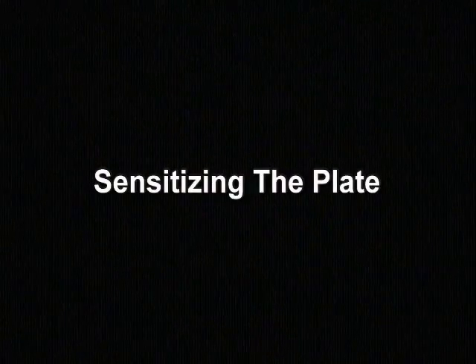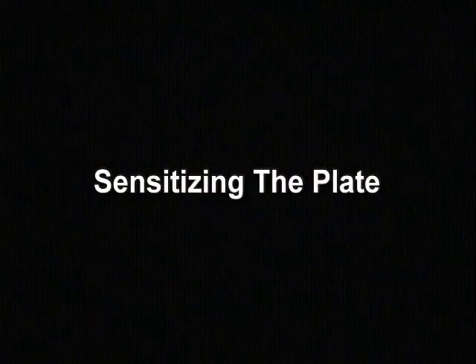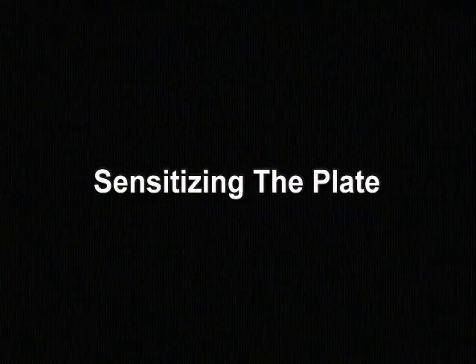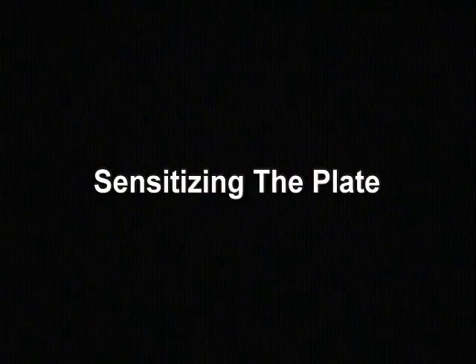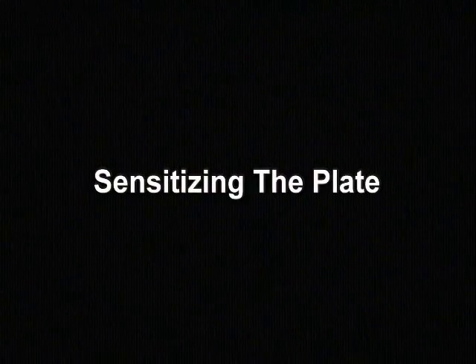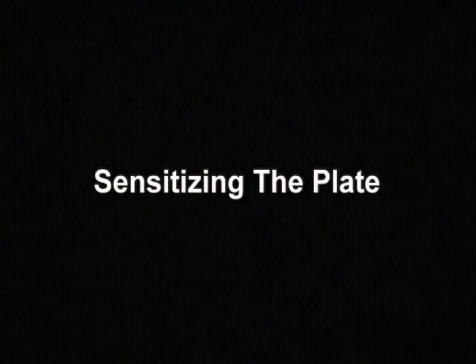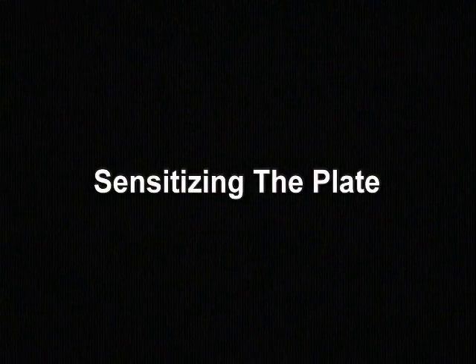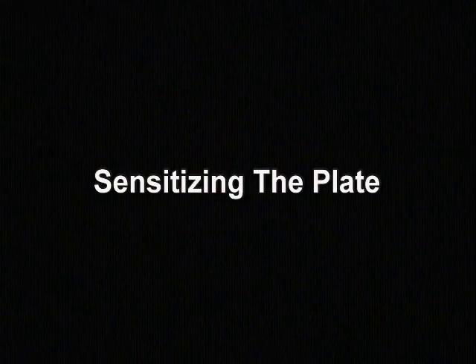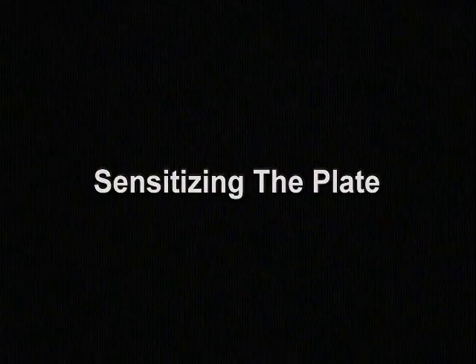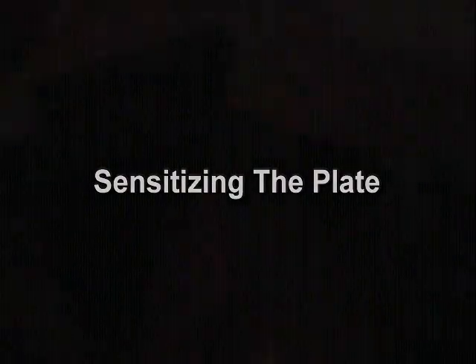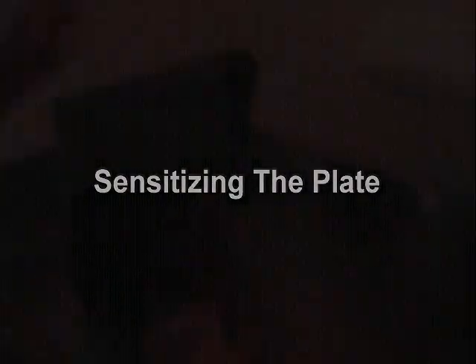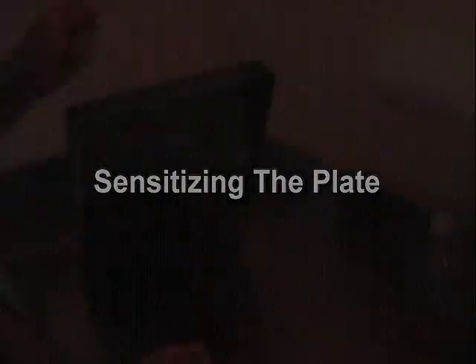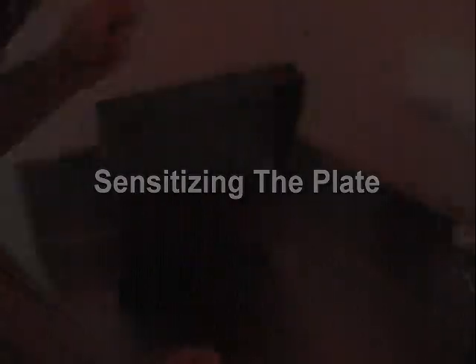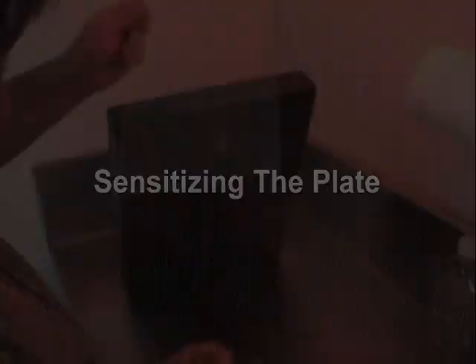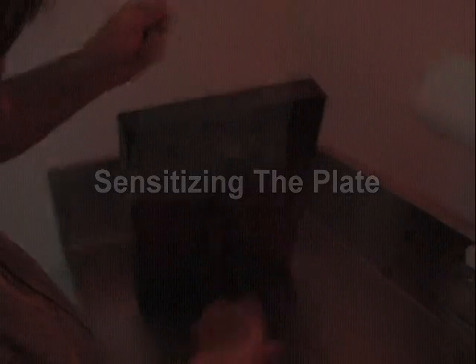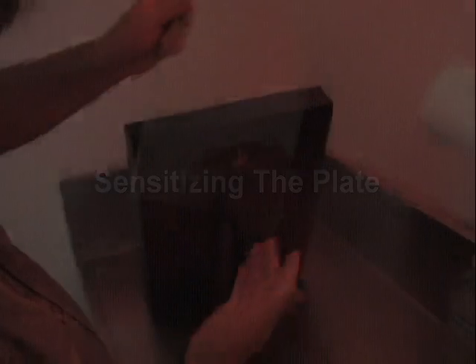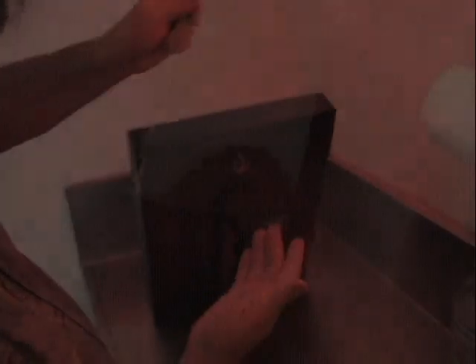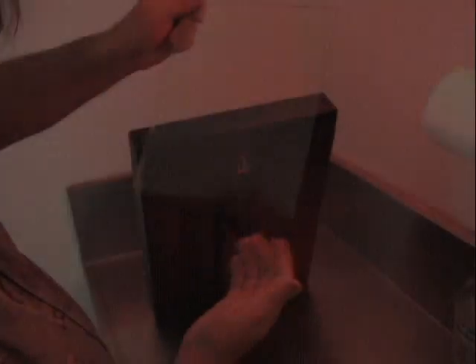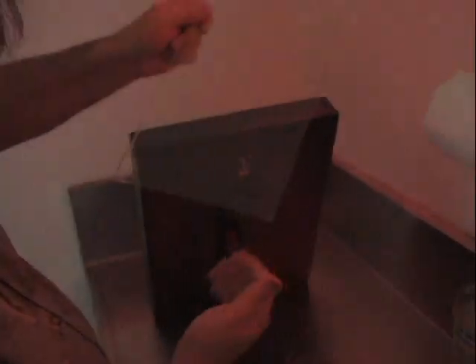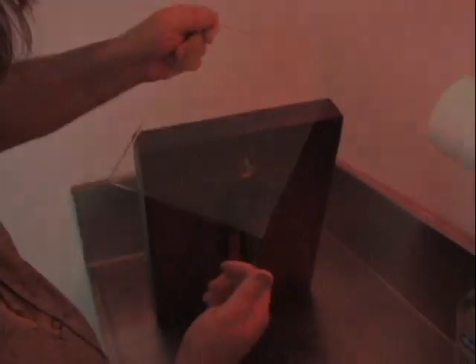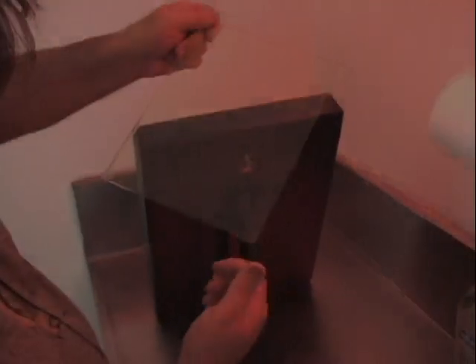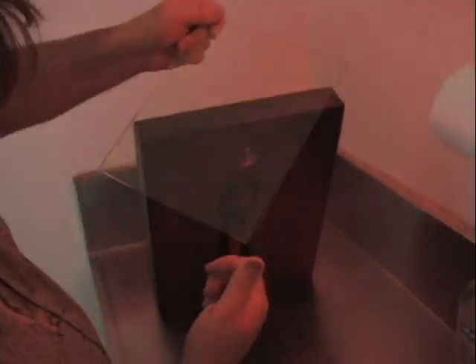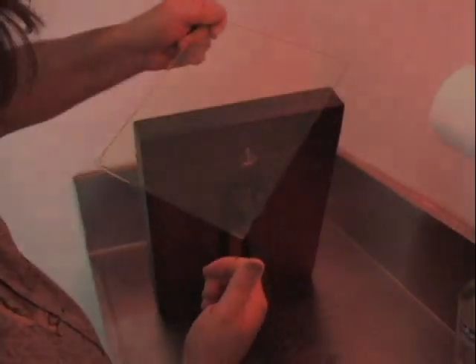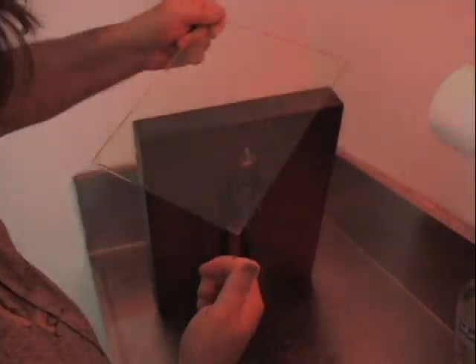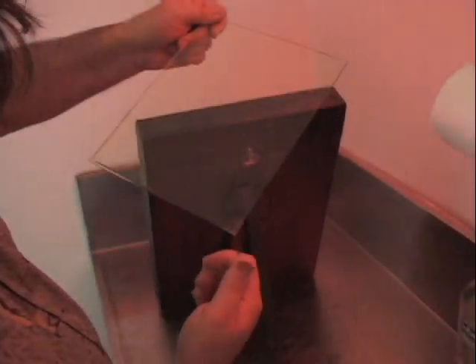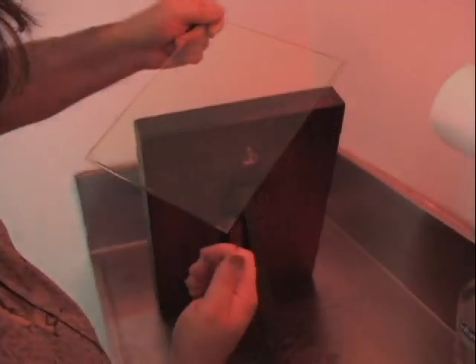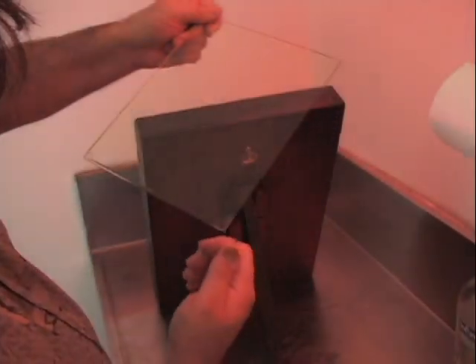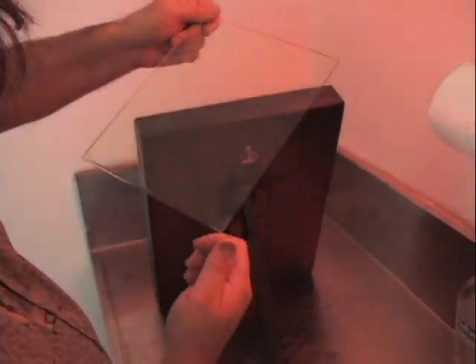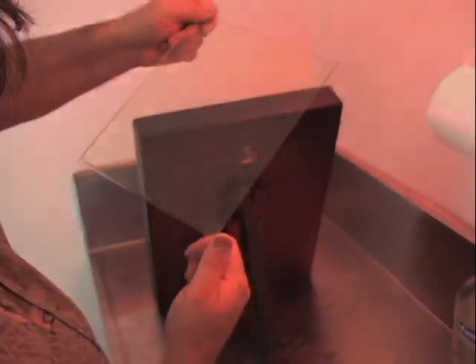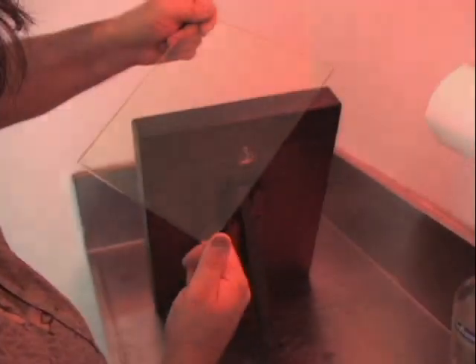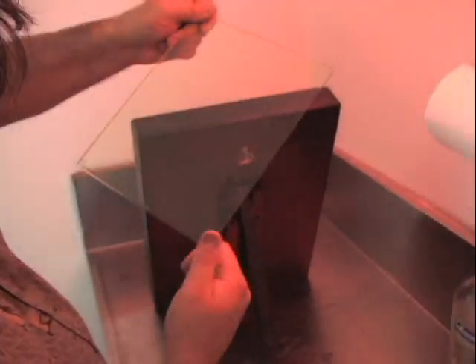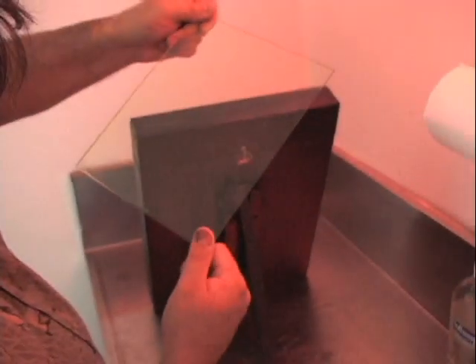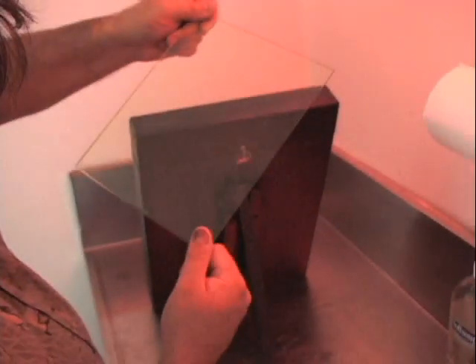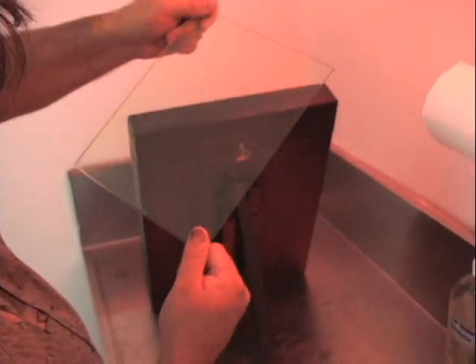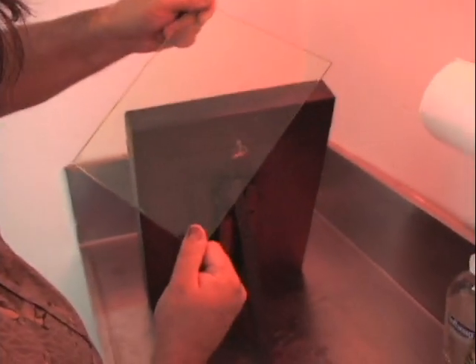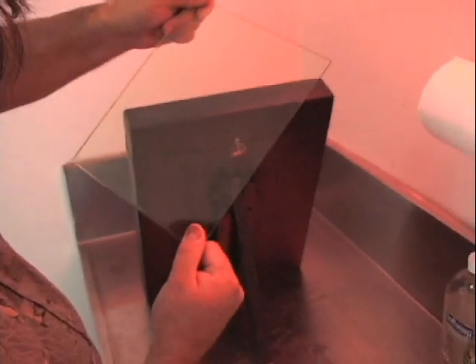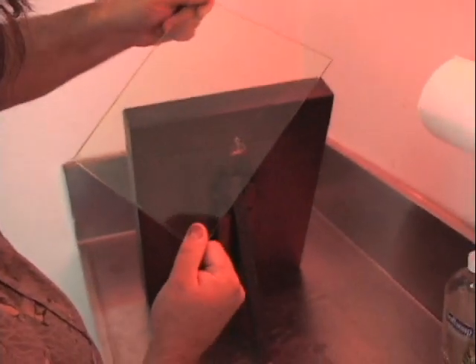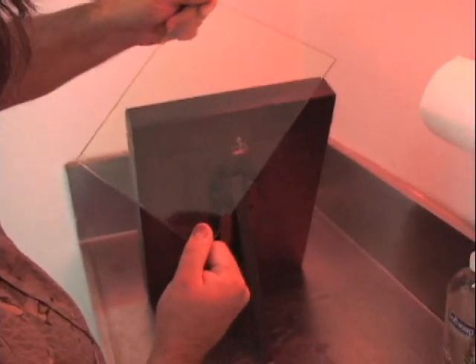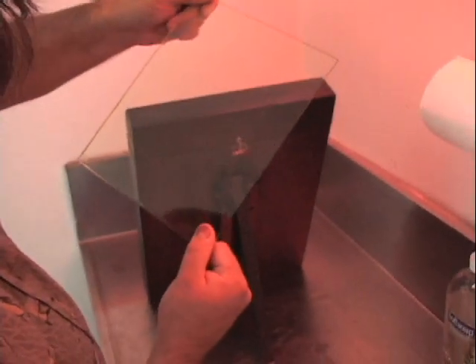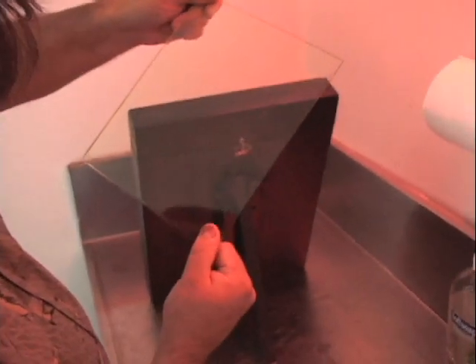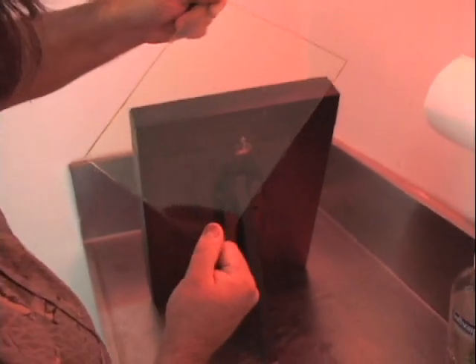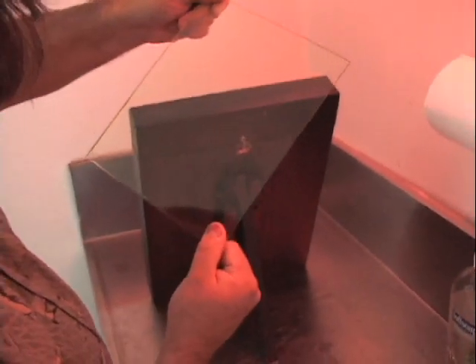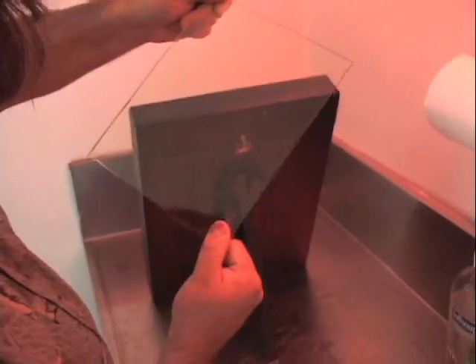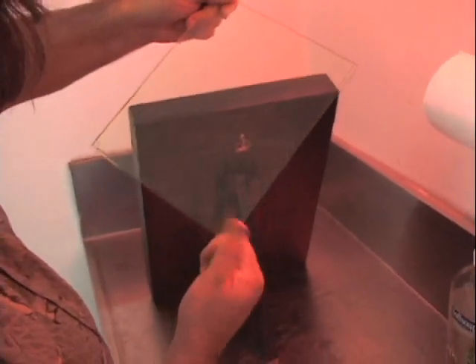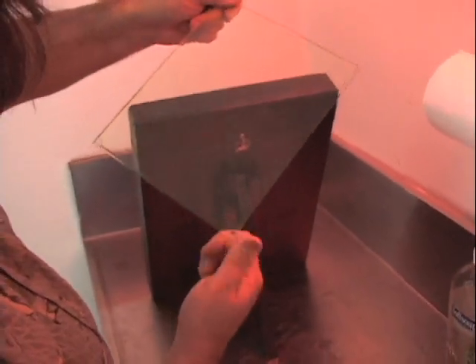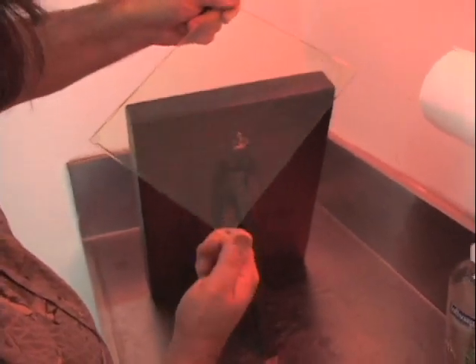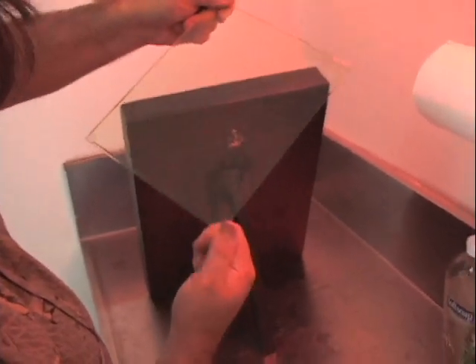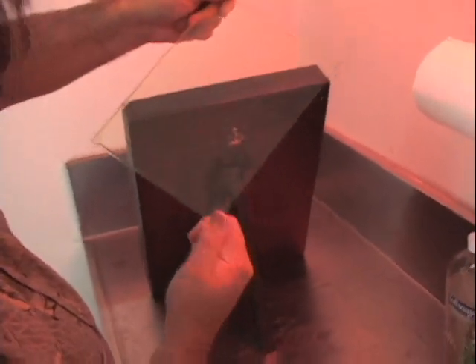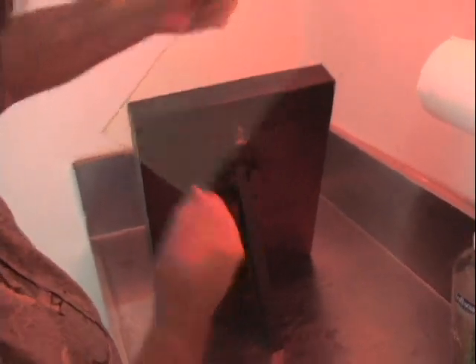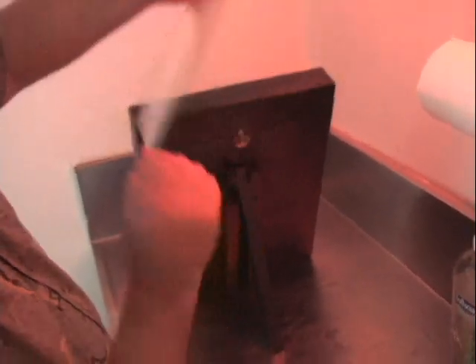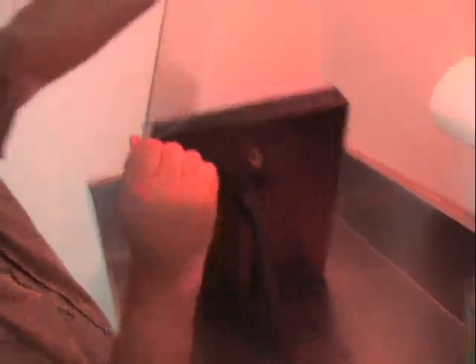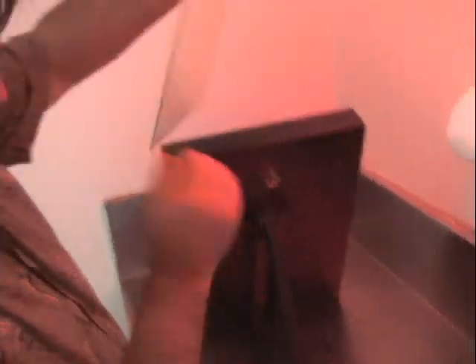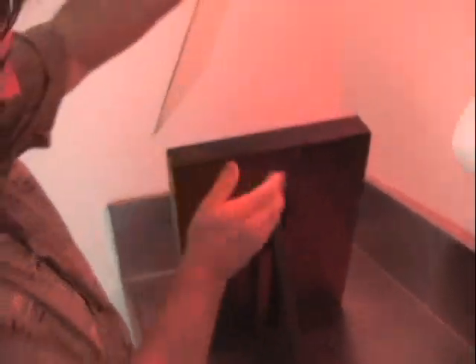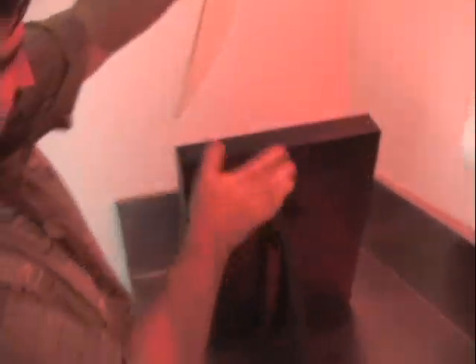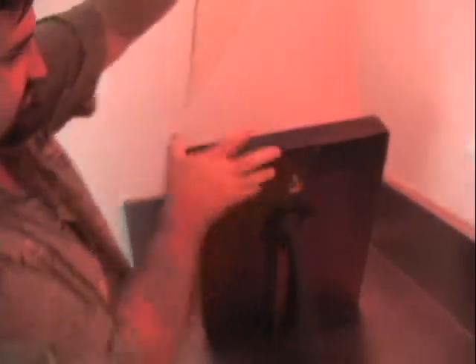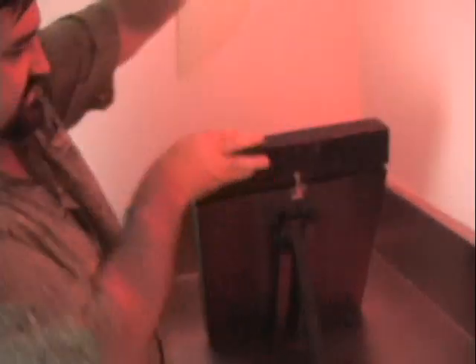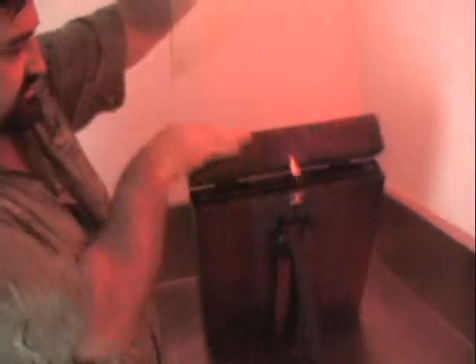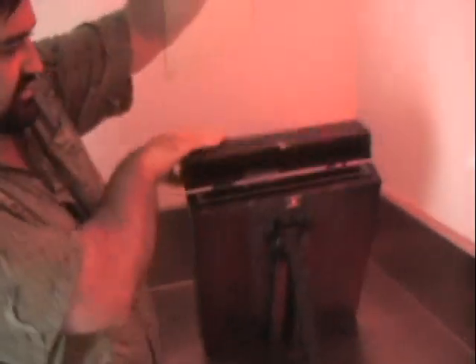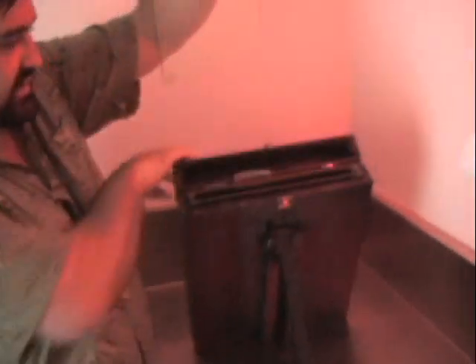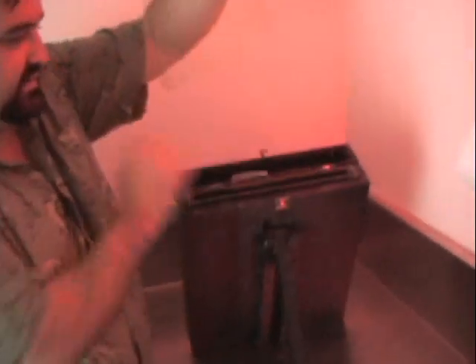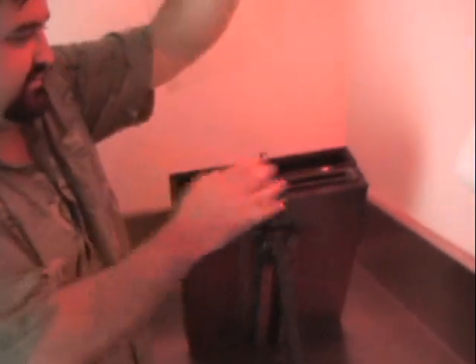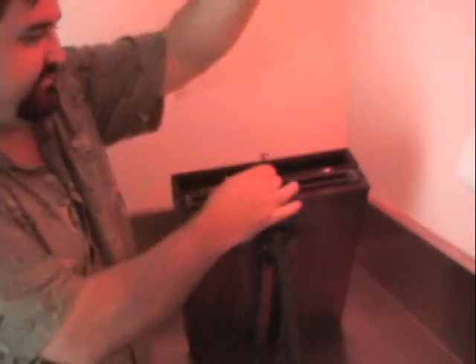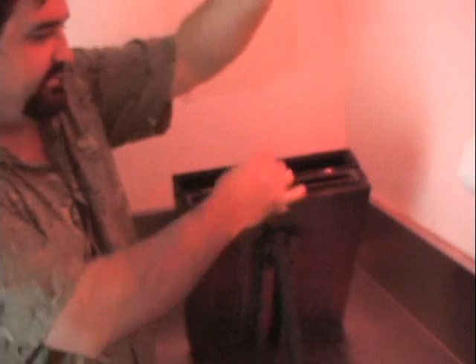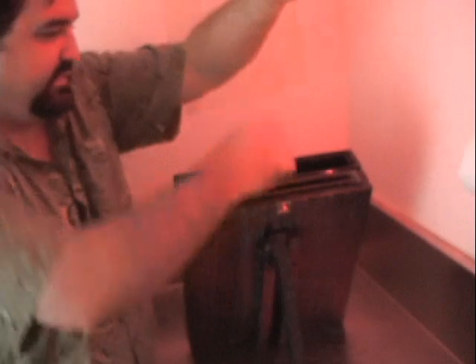Sensitizing the plate. When the collodion has reached a set point, the plate is dropped into a bath of silver nitrate for 3 to 4 minutes.